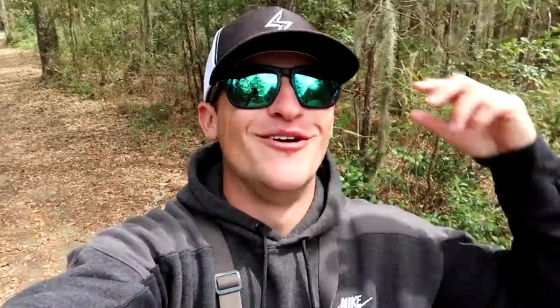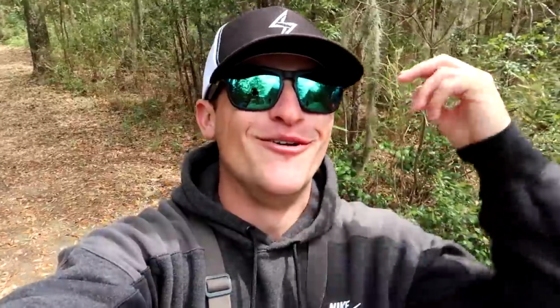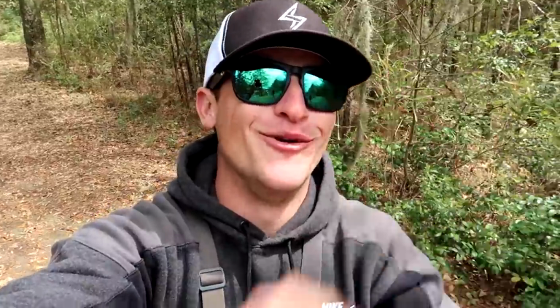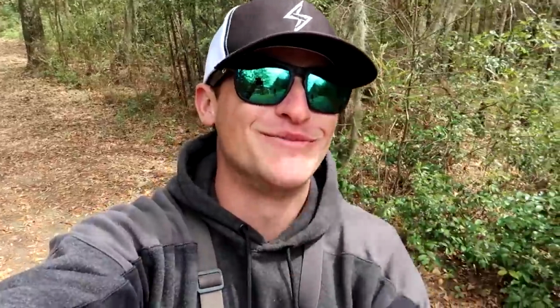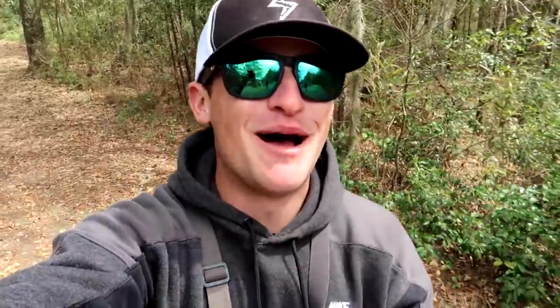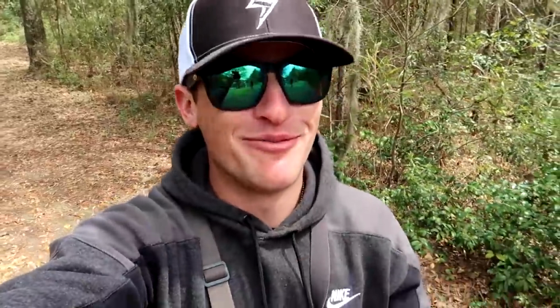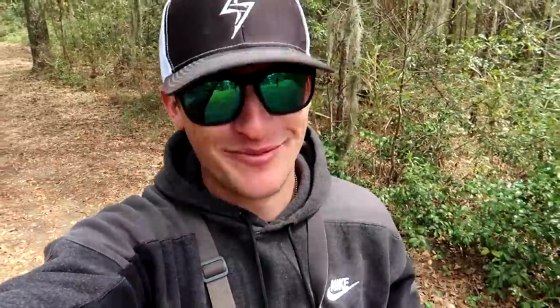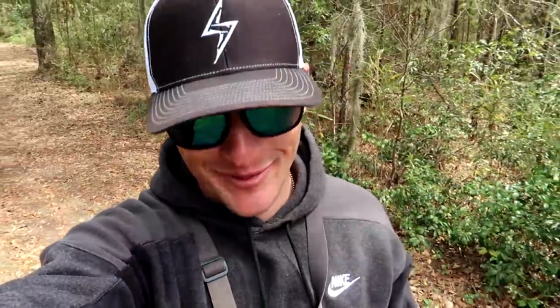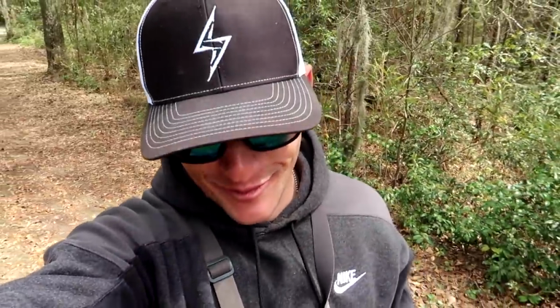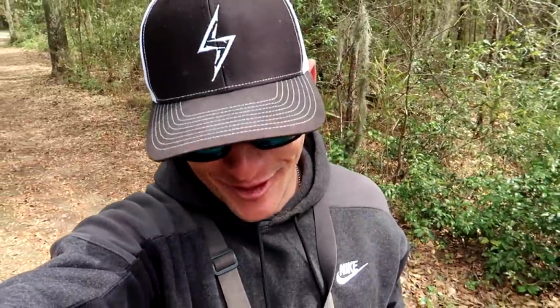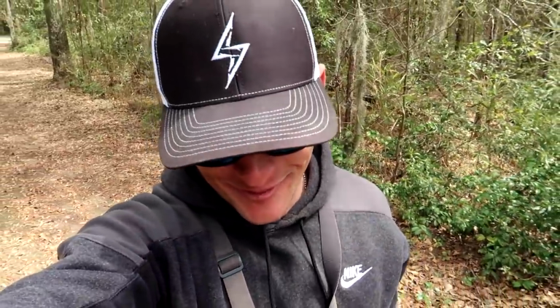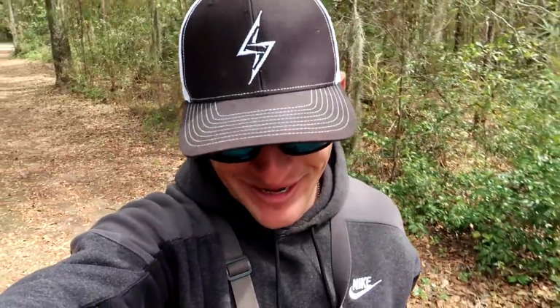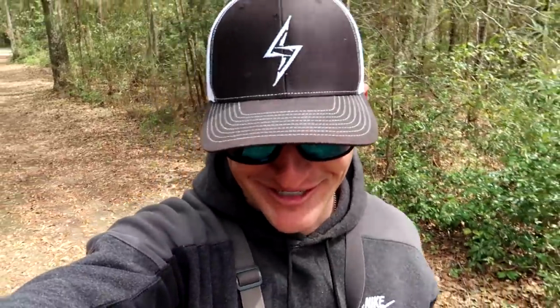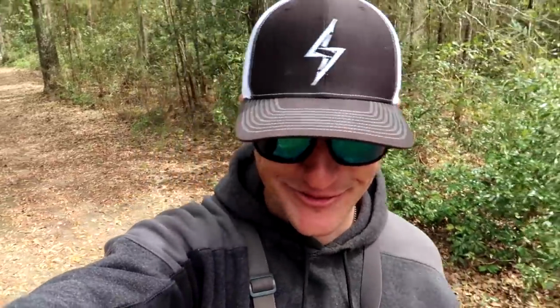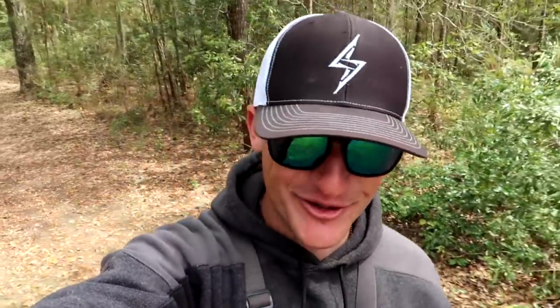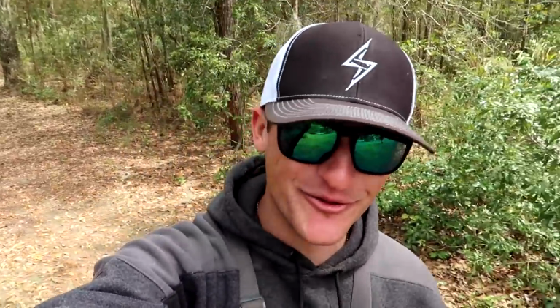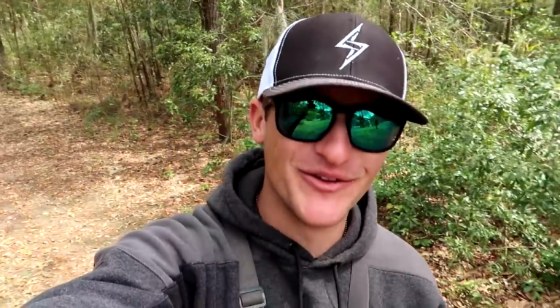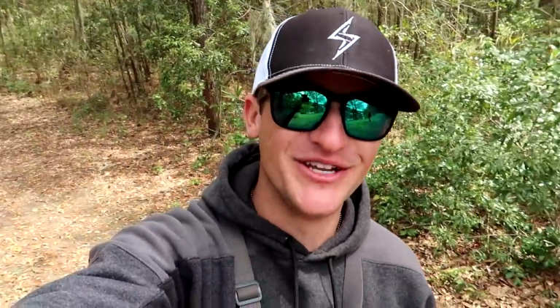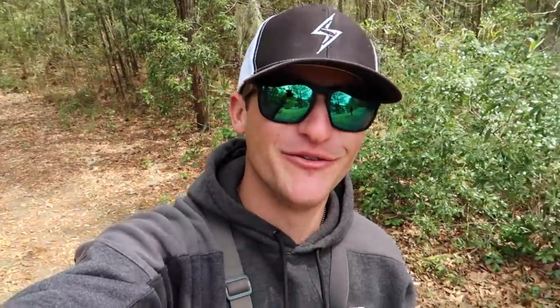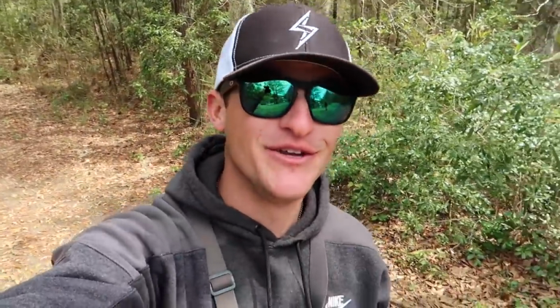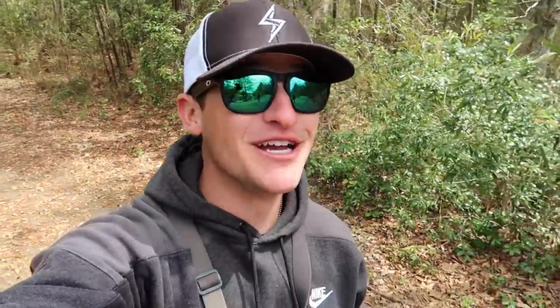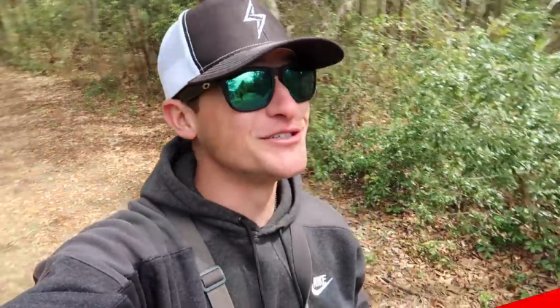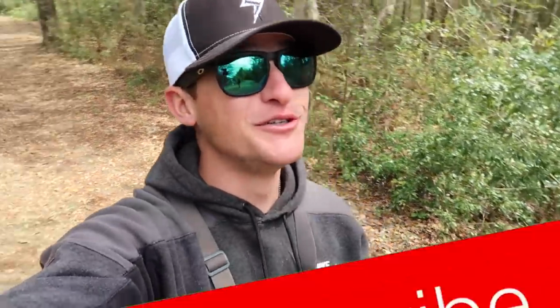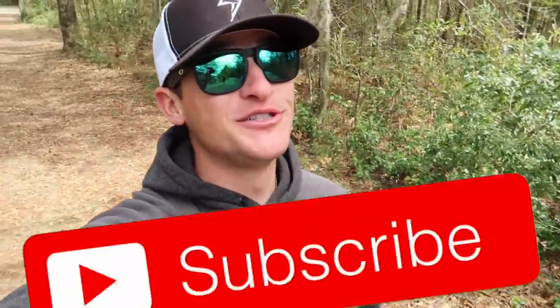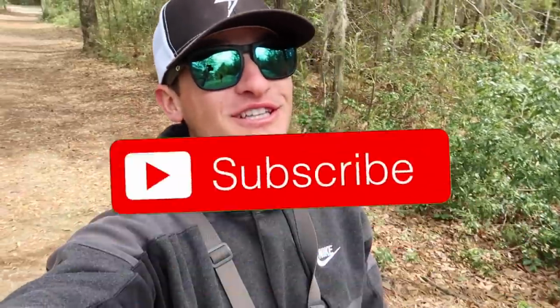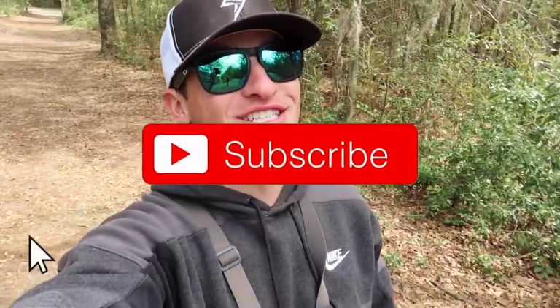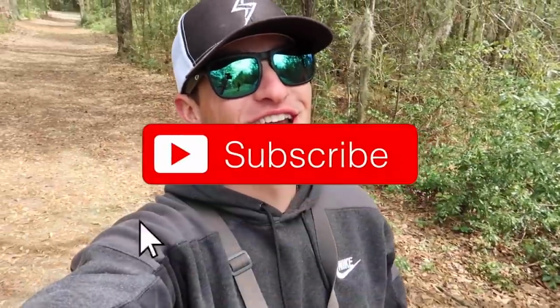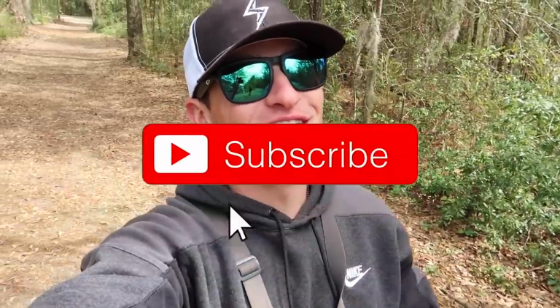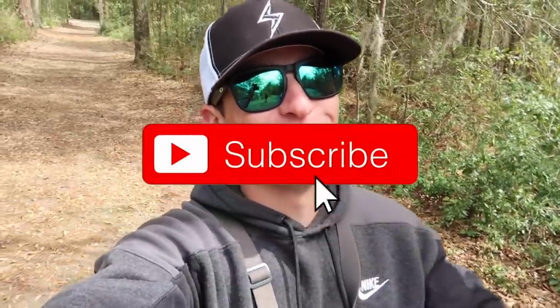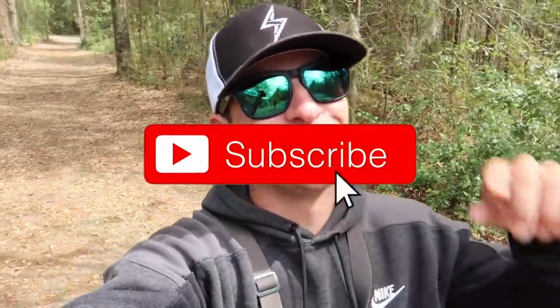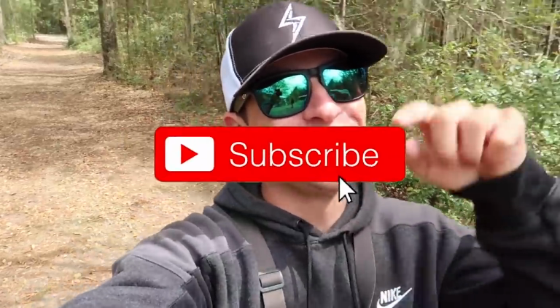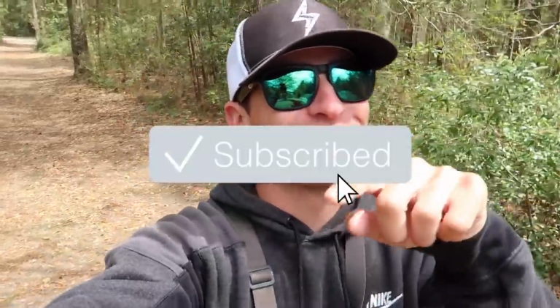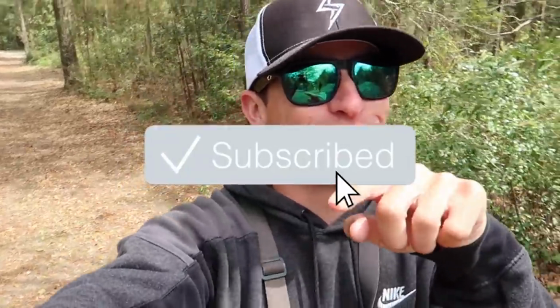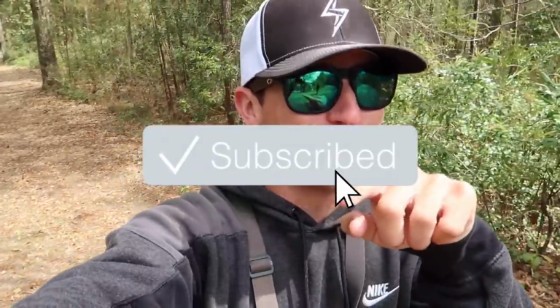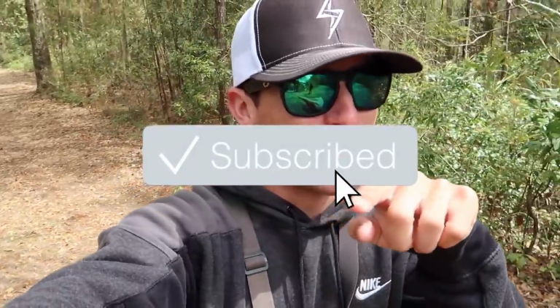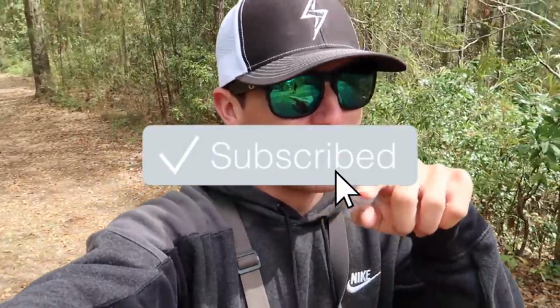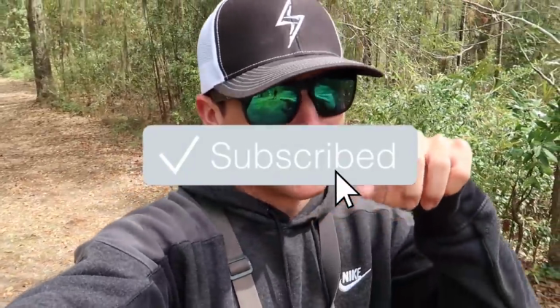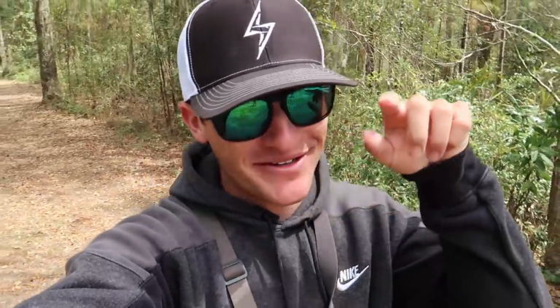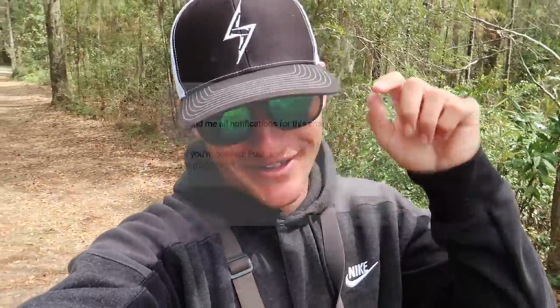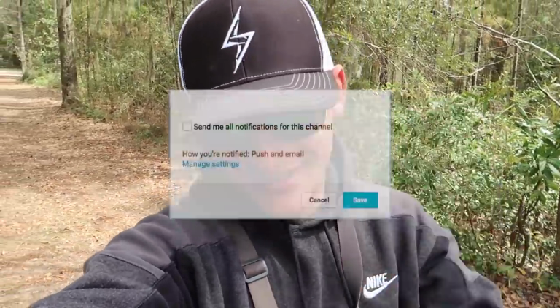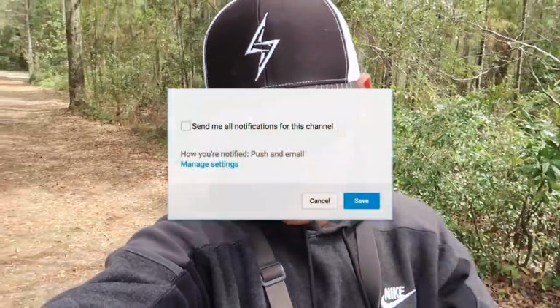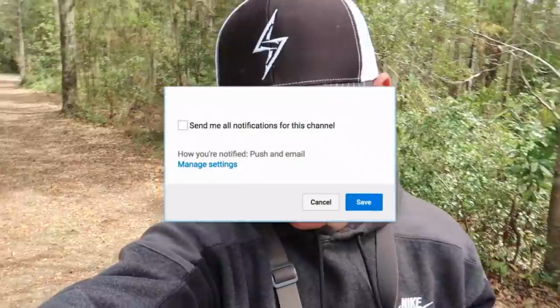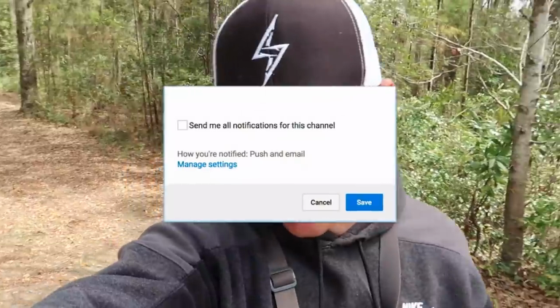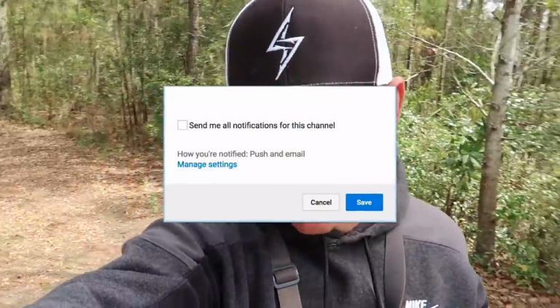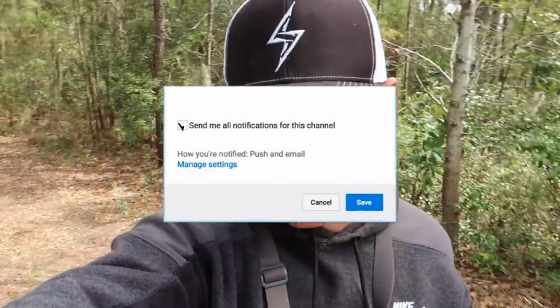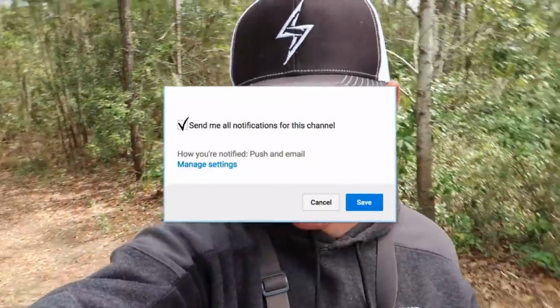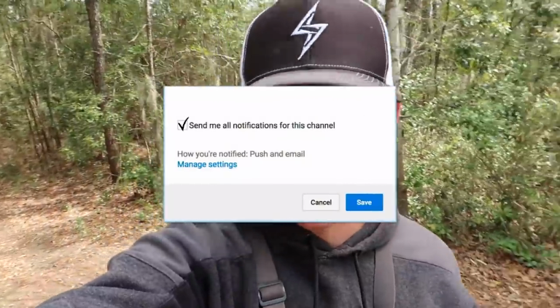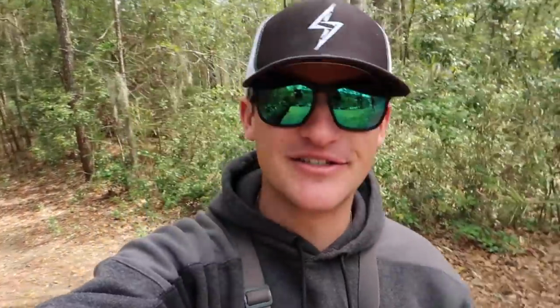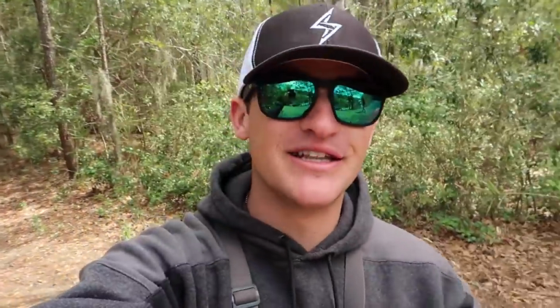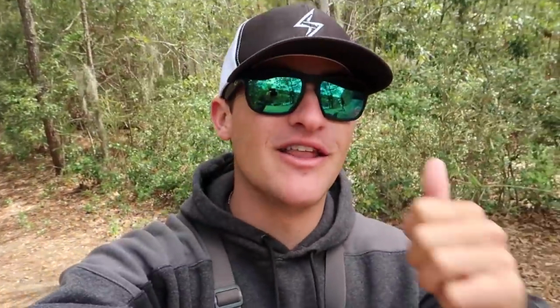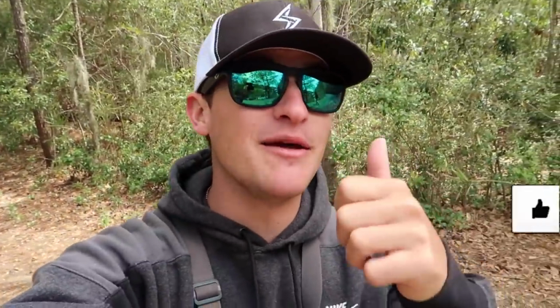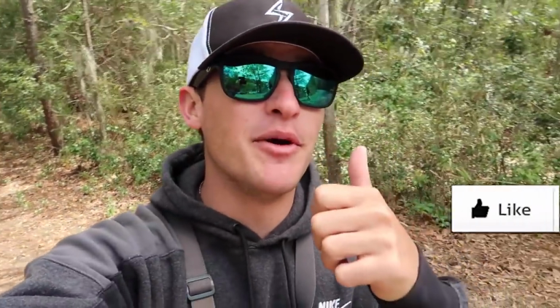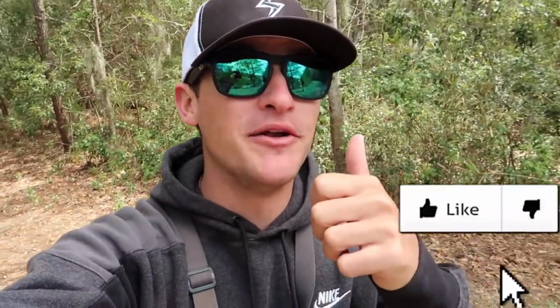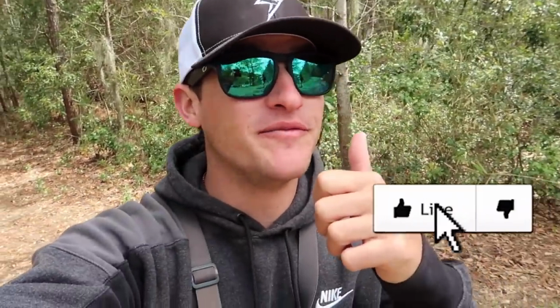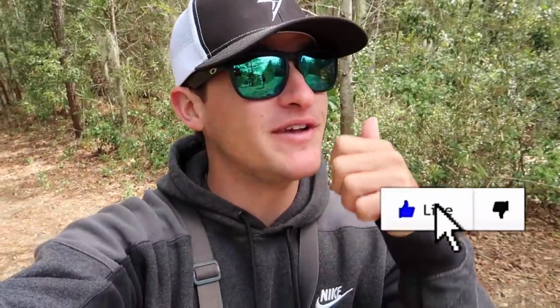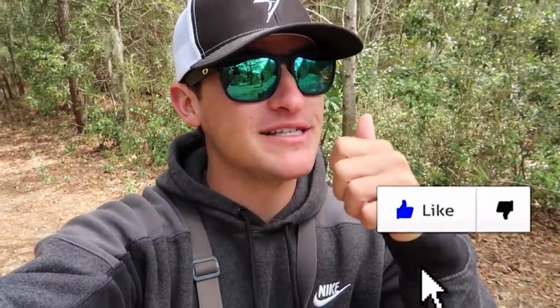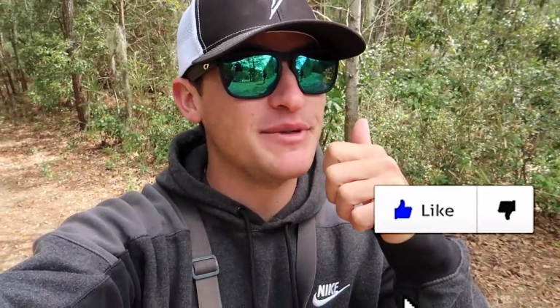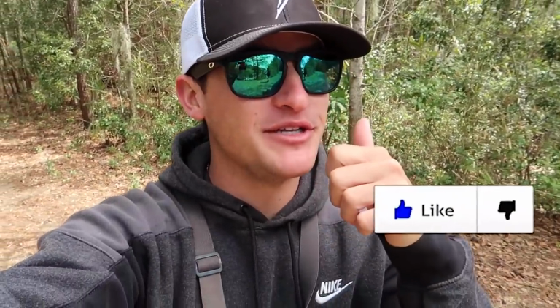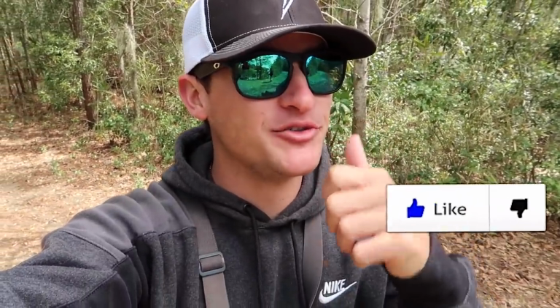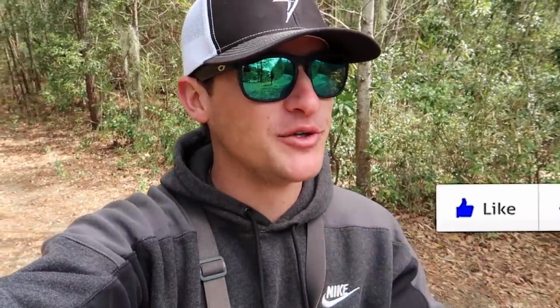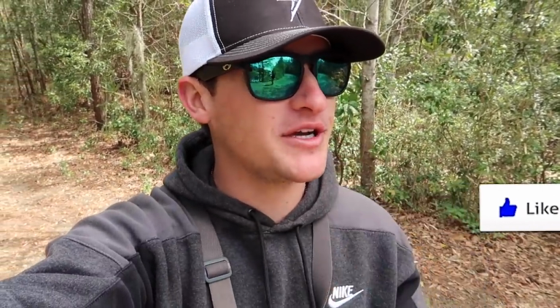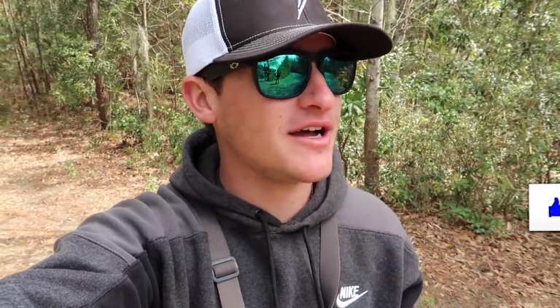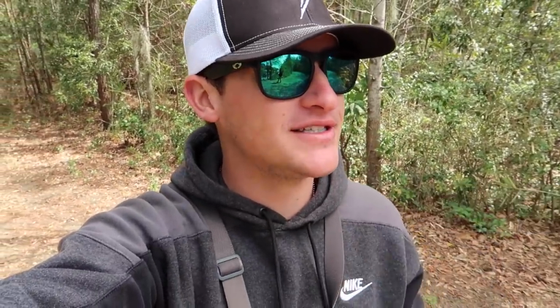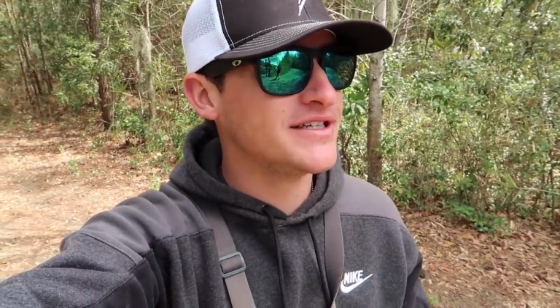What's poppin', people? Welcome back to another video. If you guys are new to the channel, hit that subscribe button, hit the notification bell. Also hit the like button if you guys have been enjoying the content.